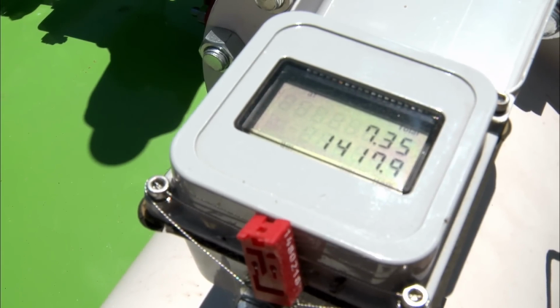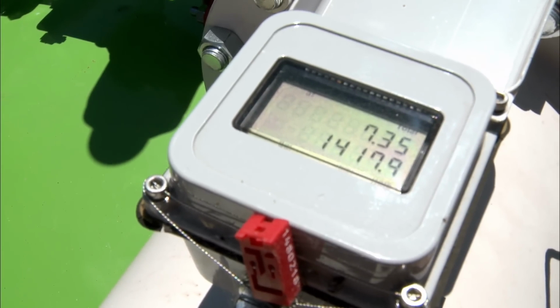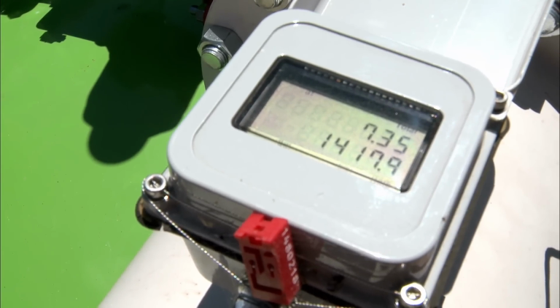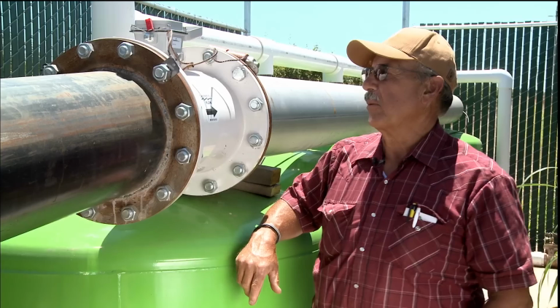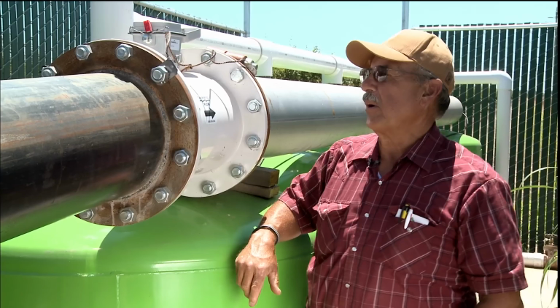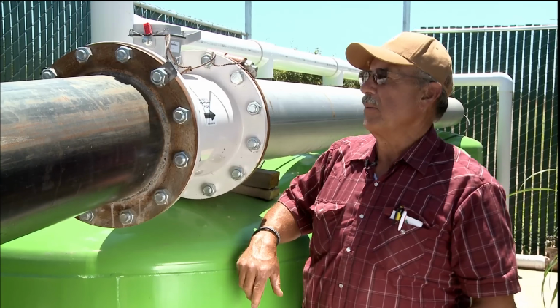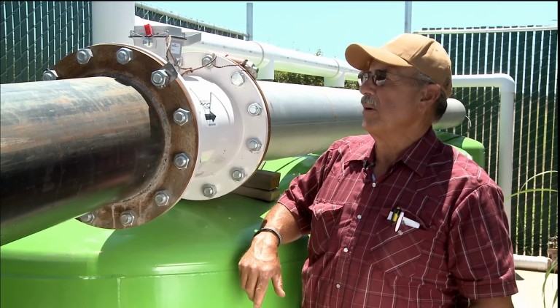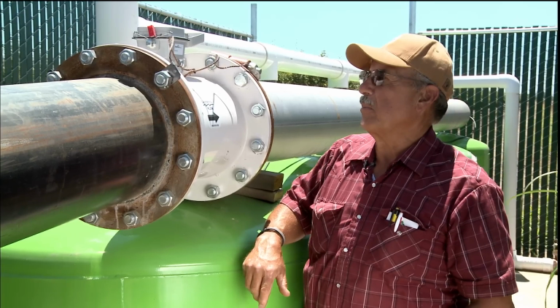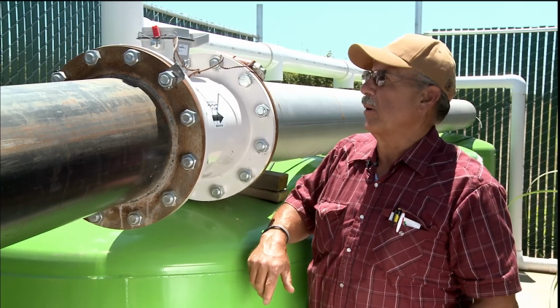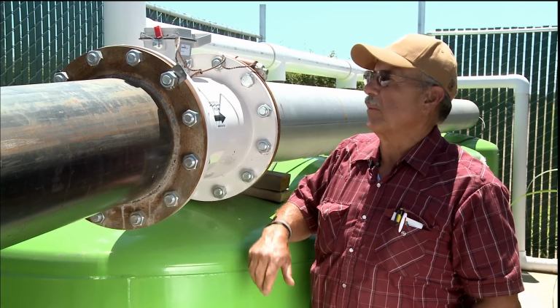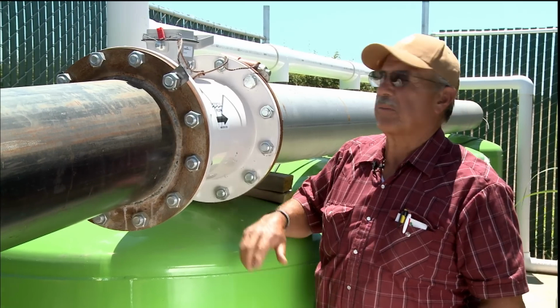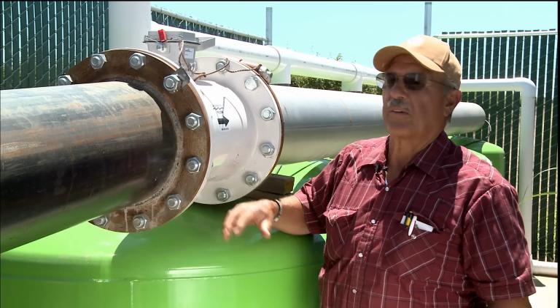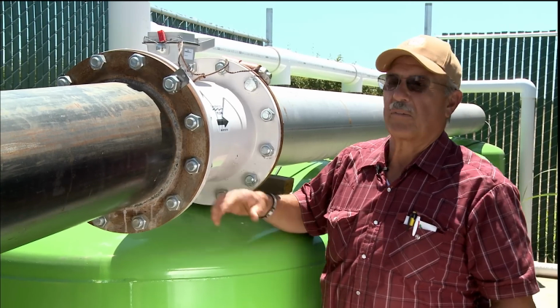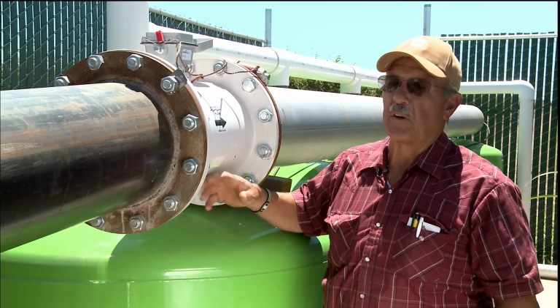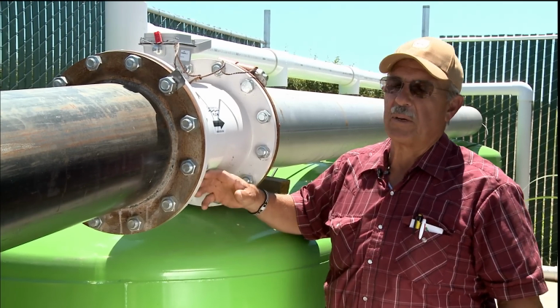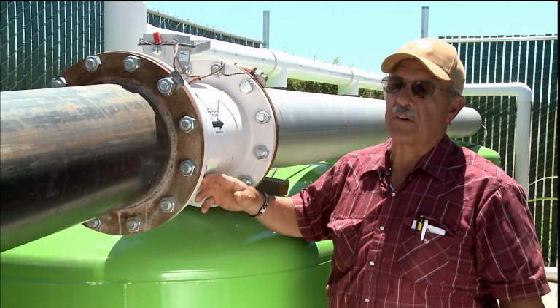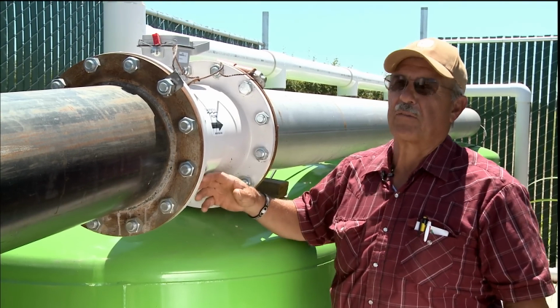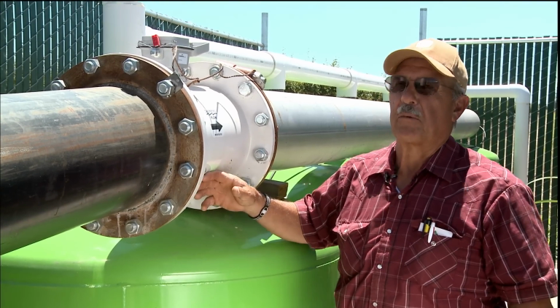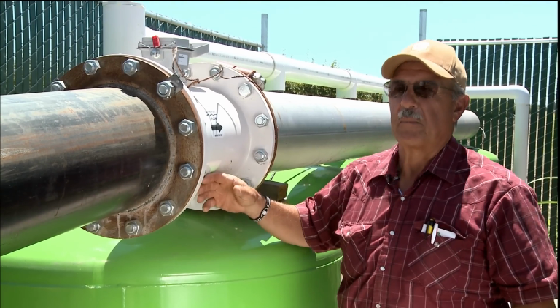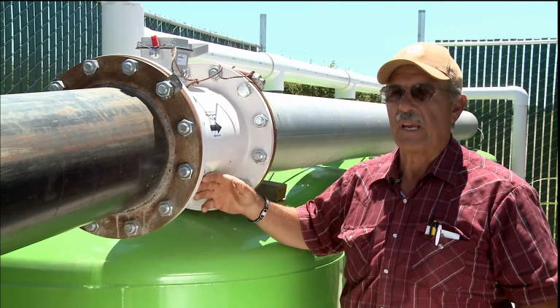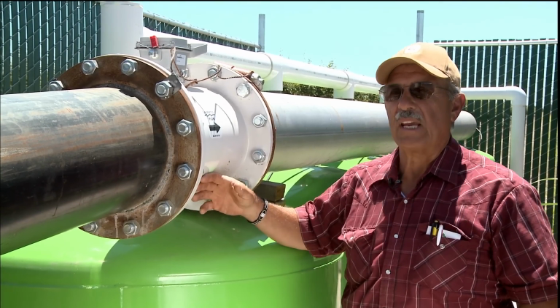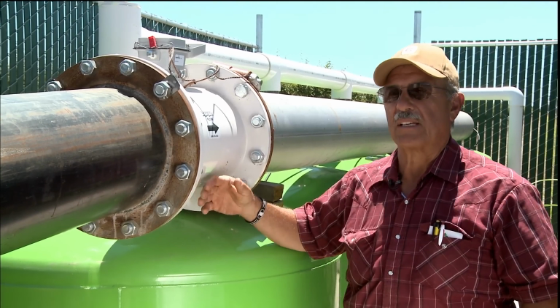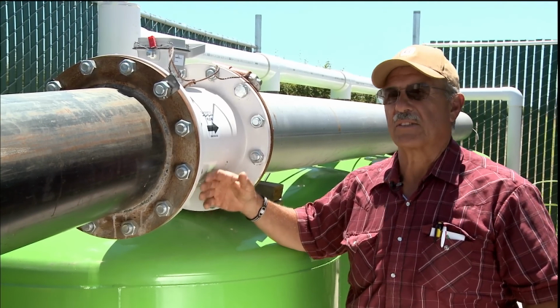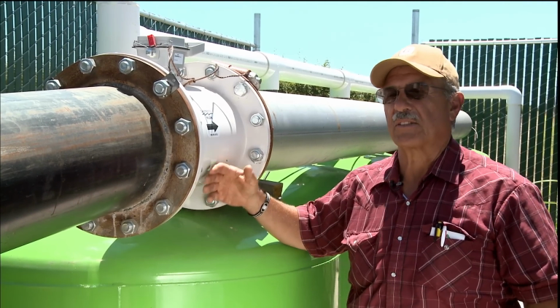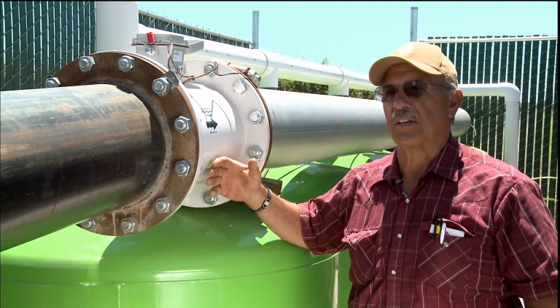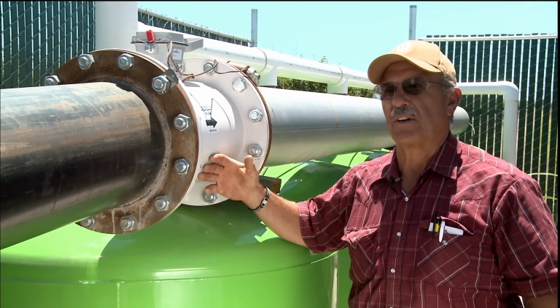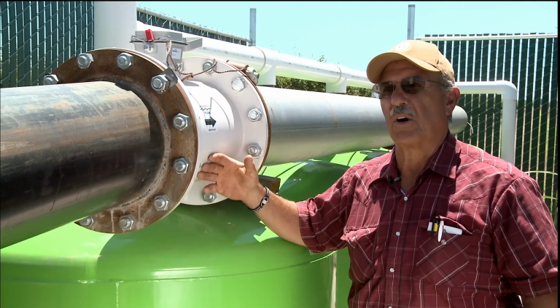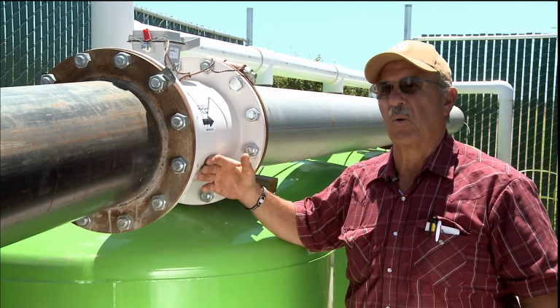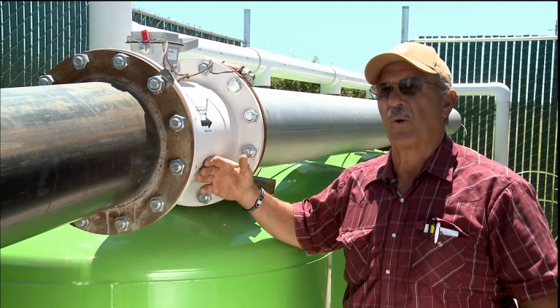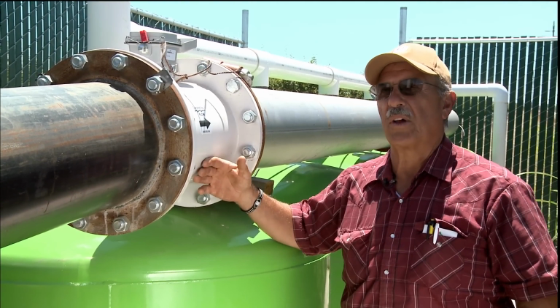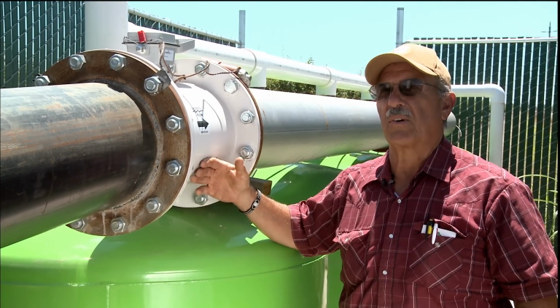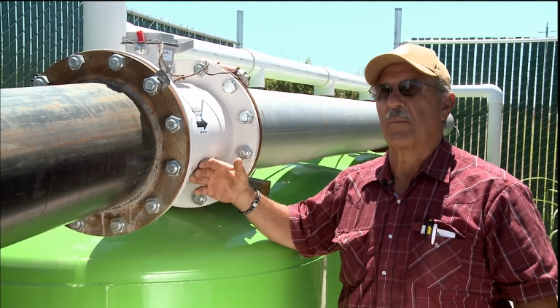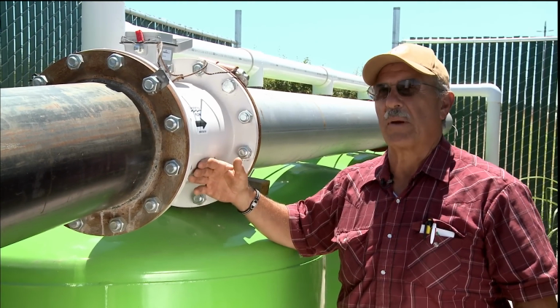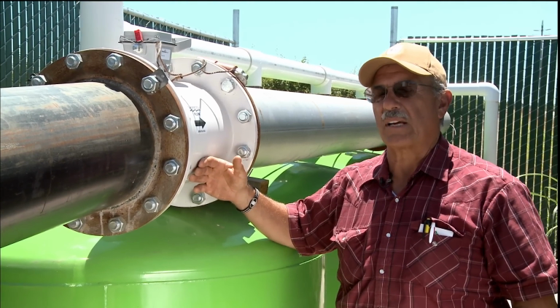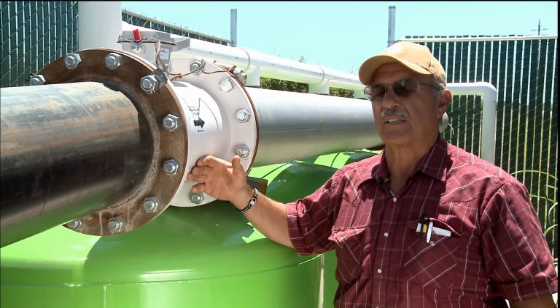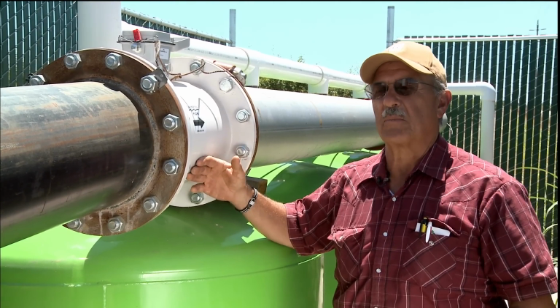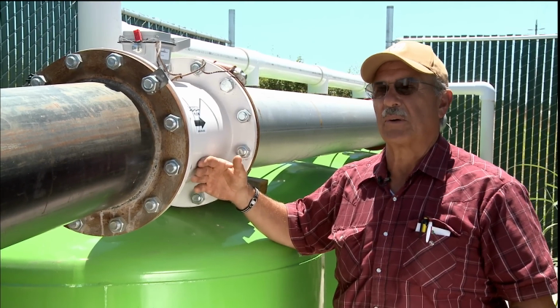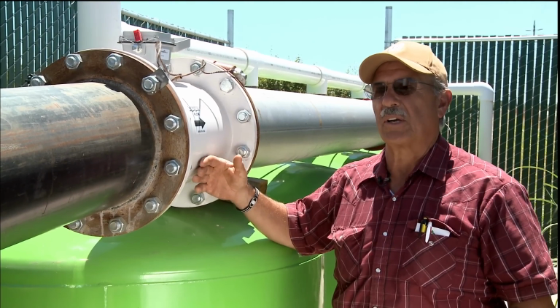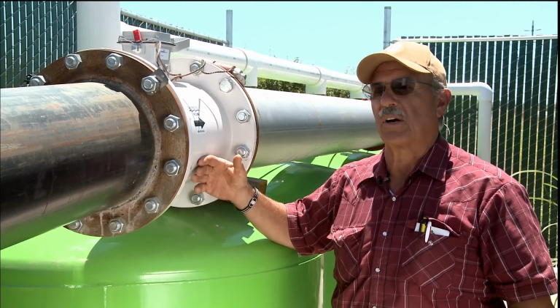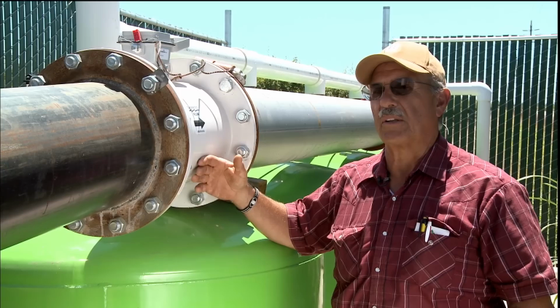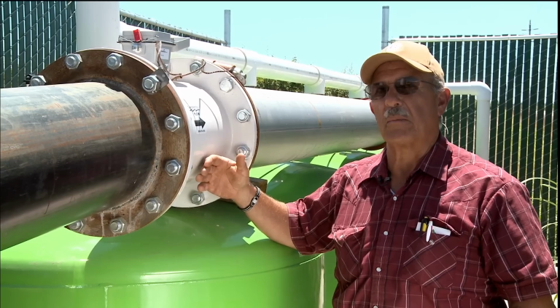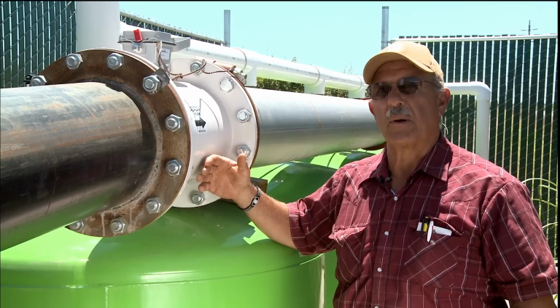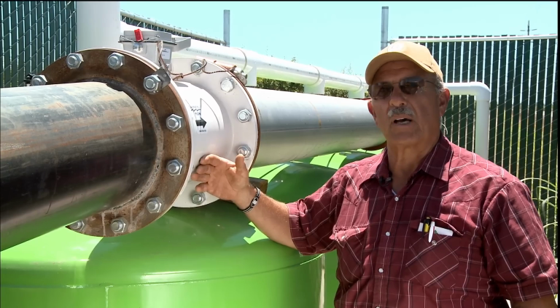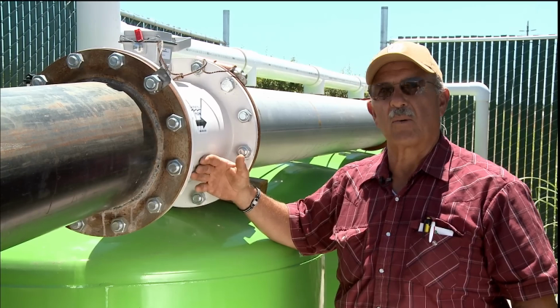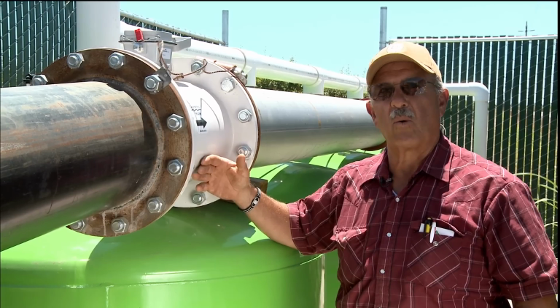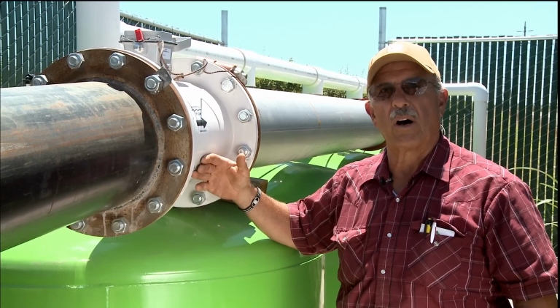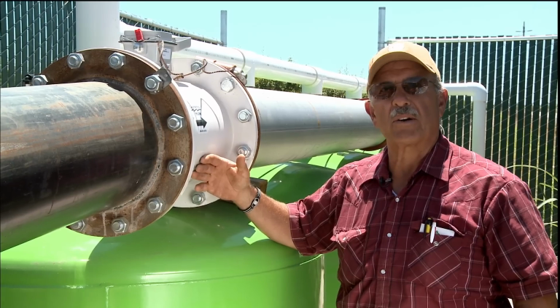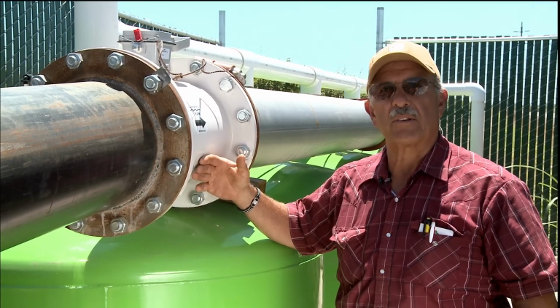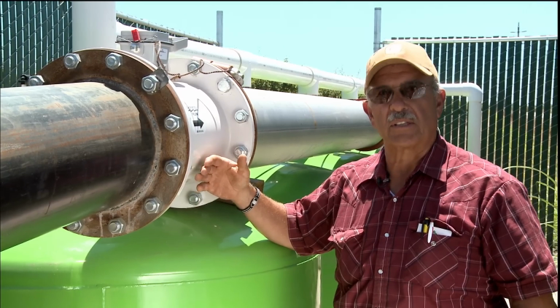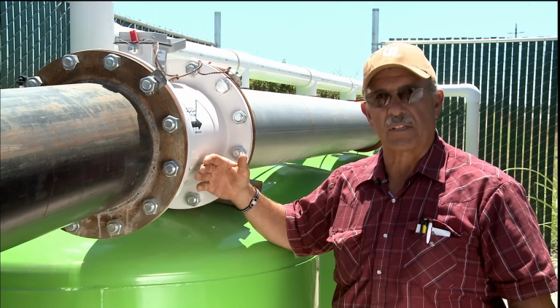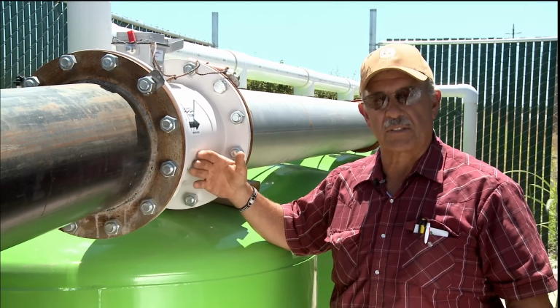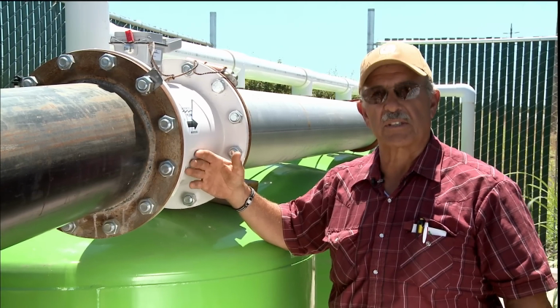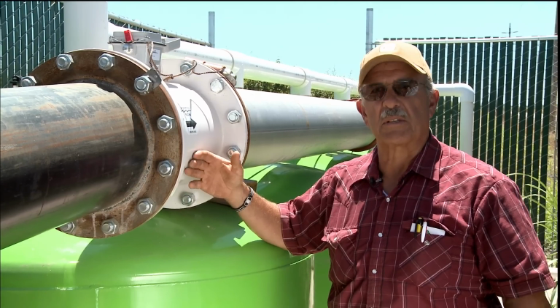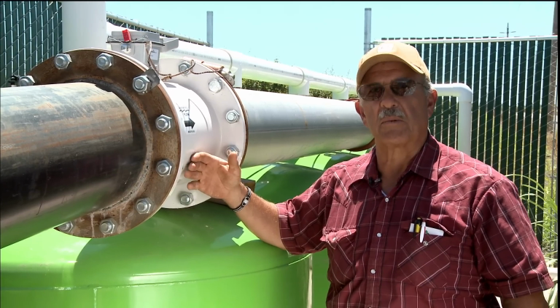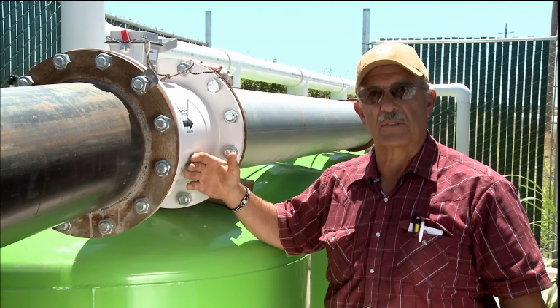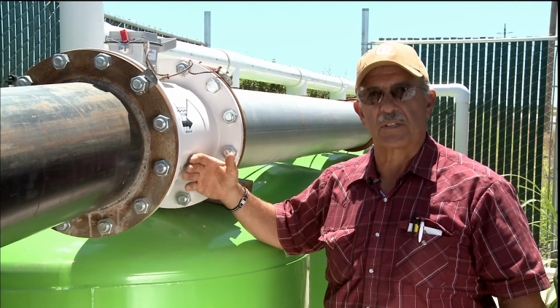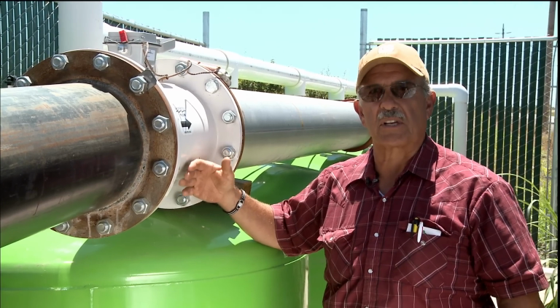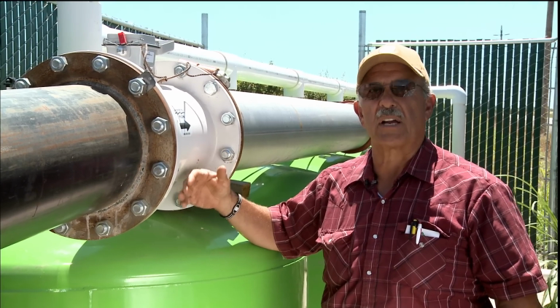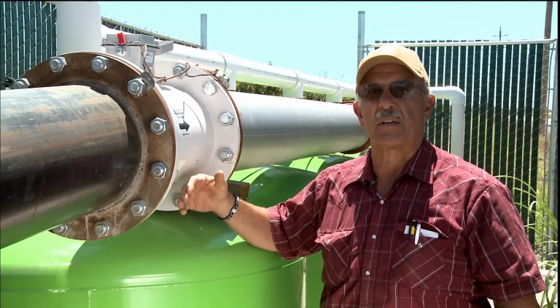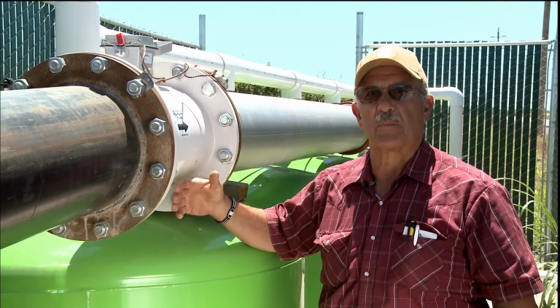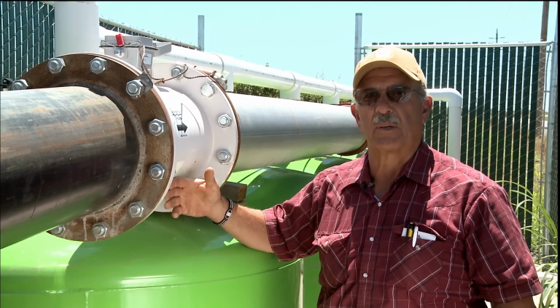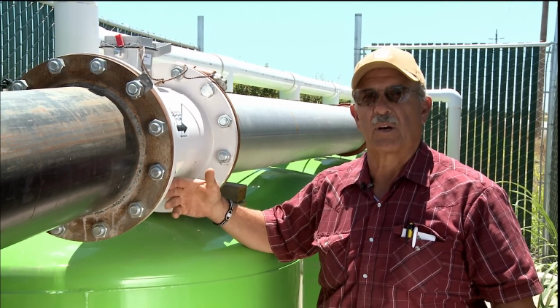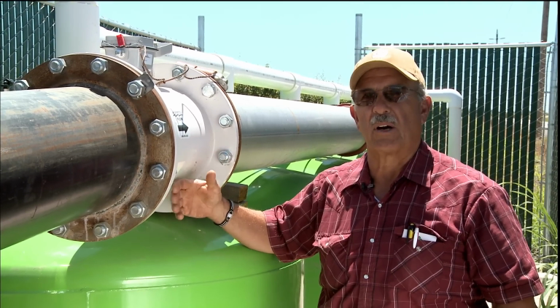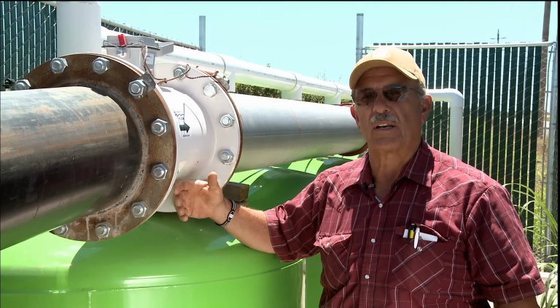The primary purpose of the flow meter for me is to know whether I'm actually putting on the amount of water that the system was designed to put on.